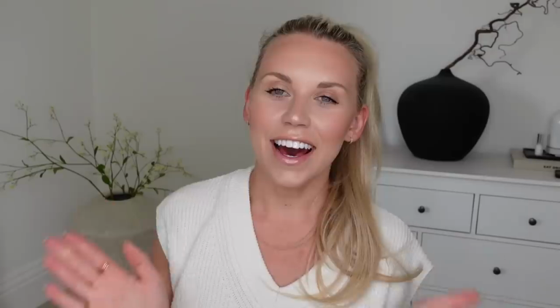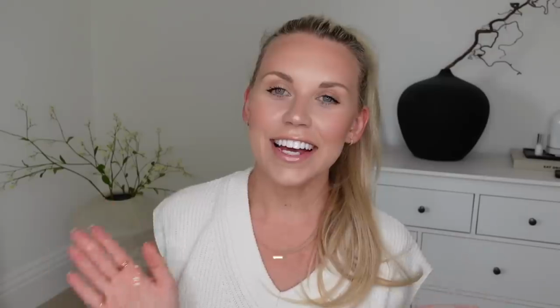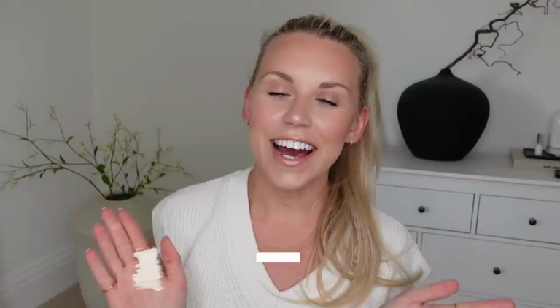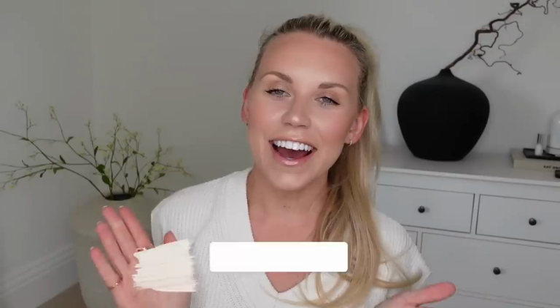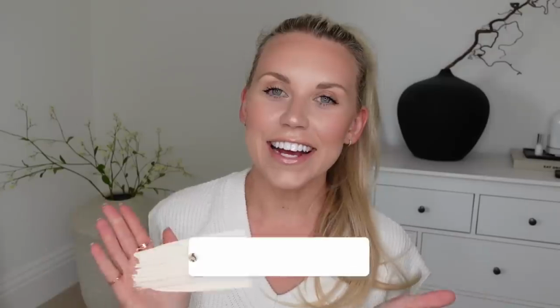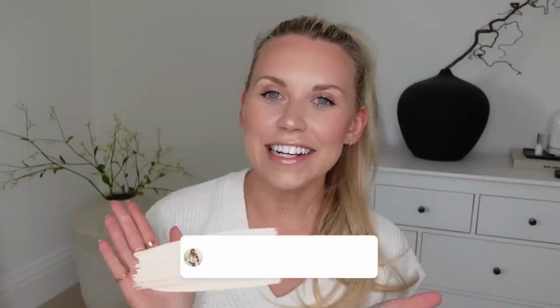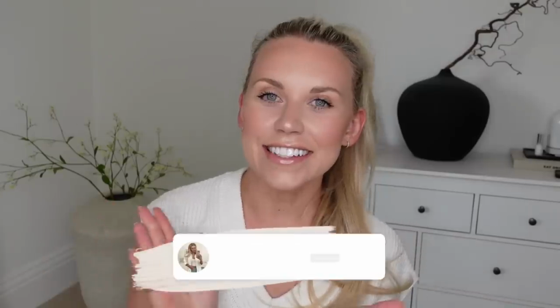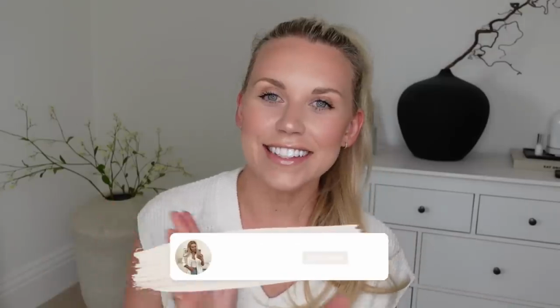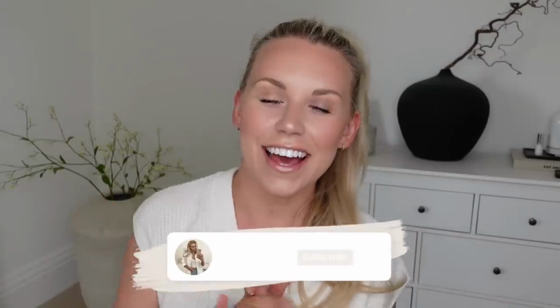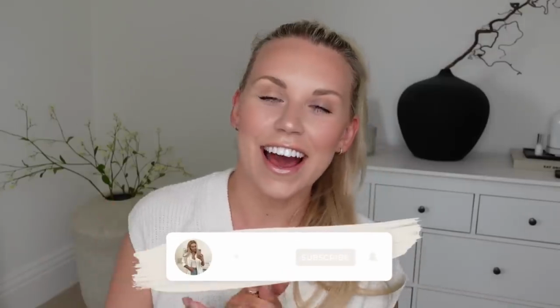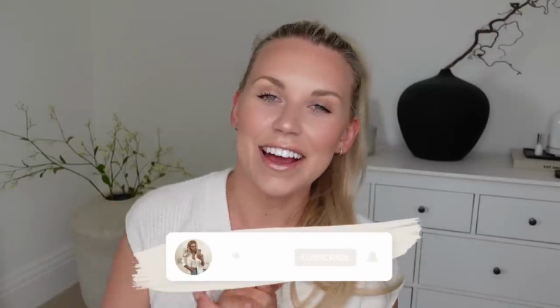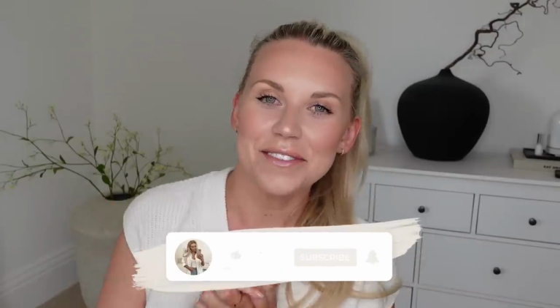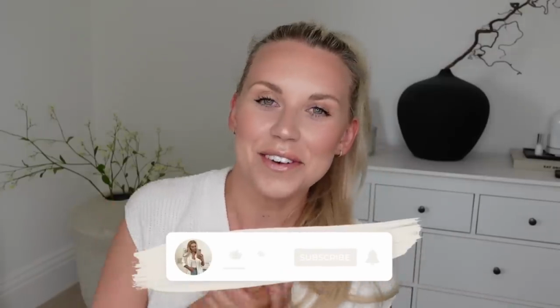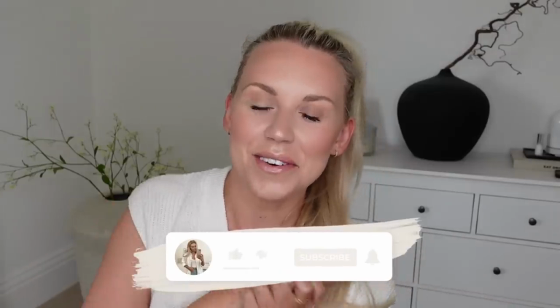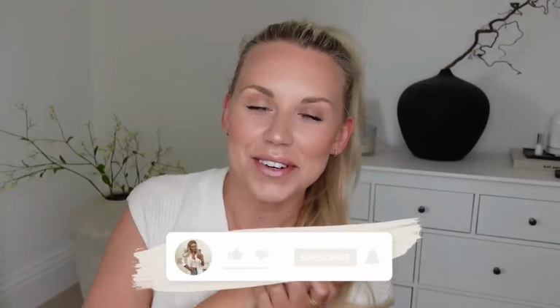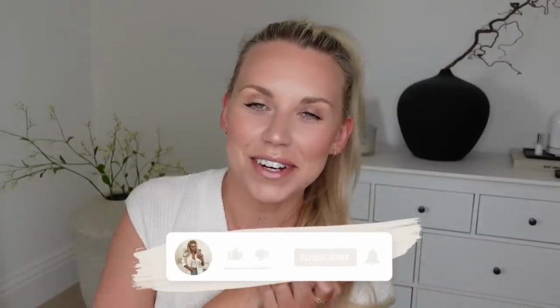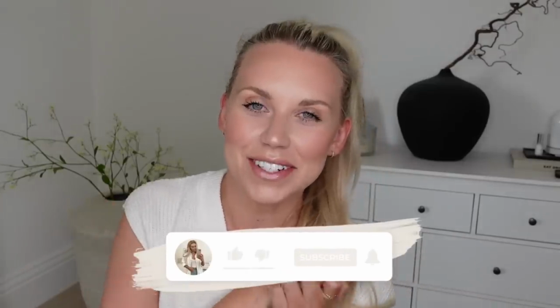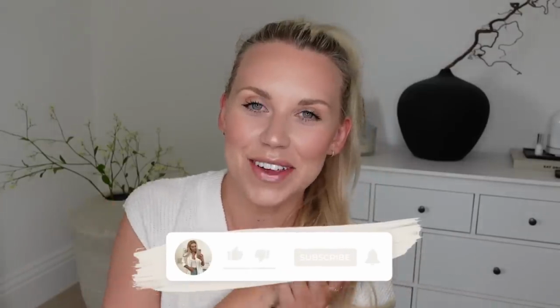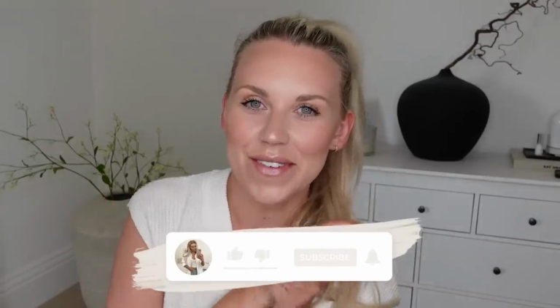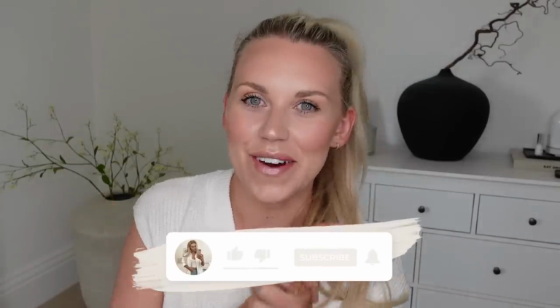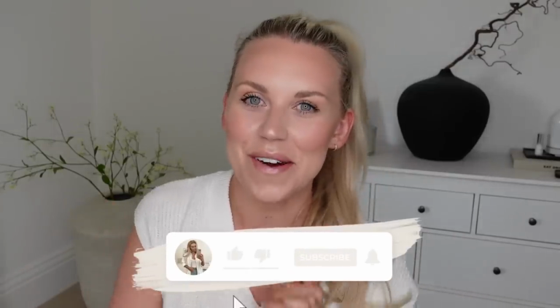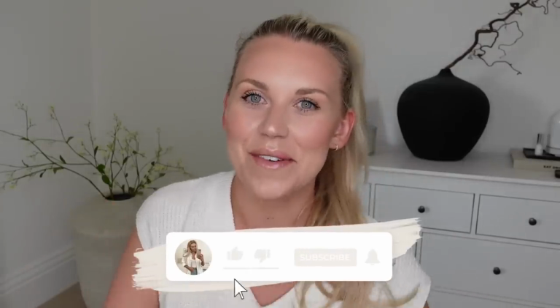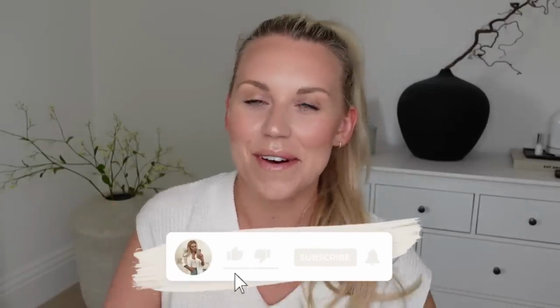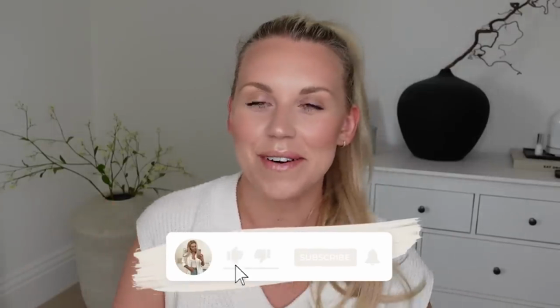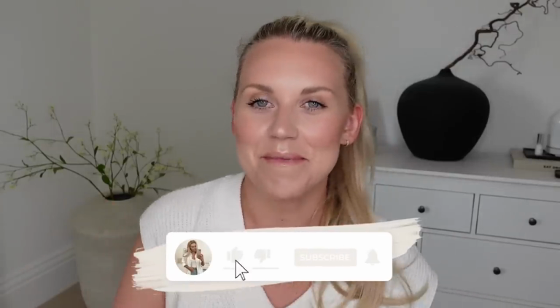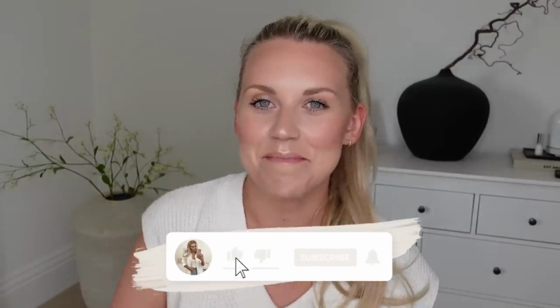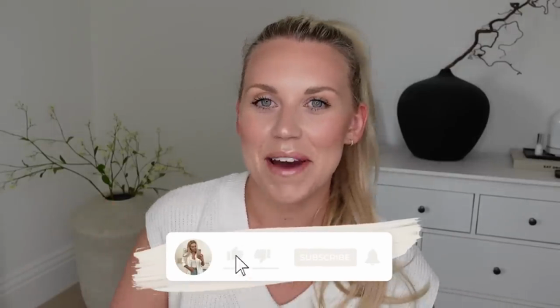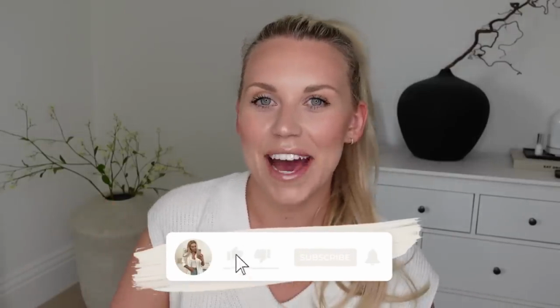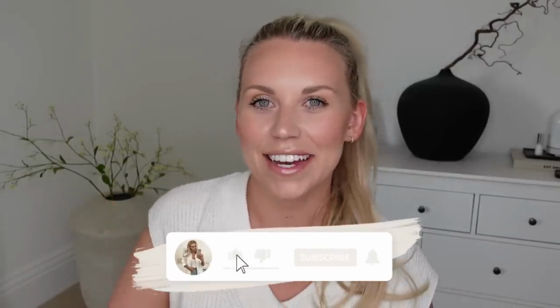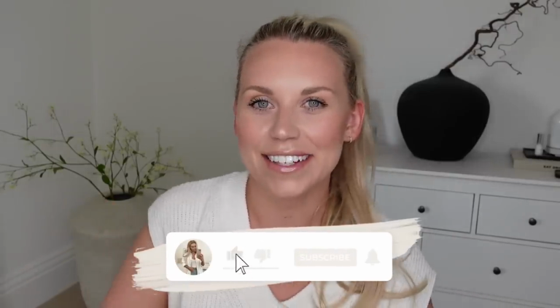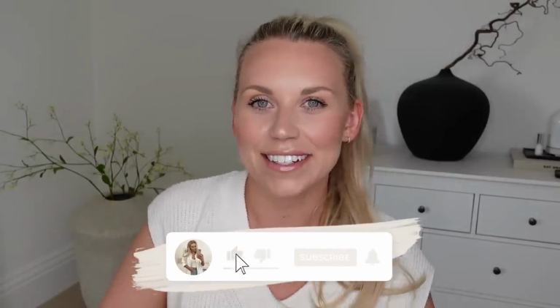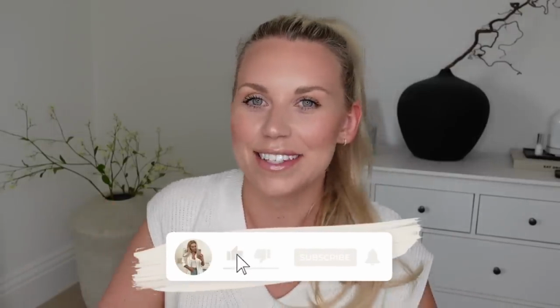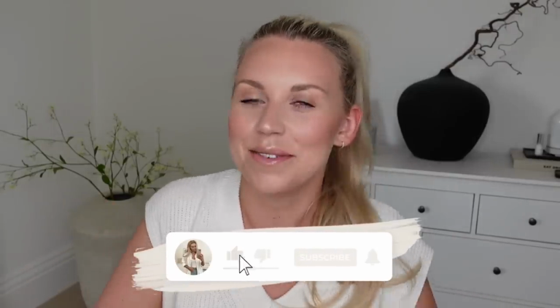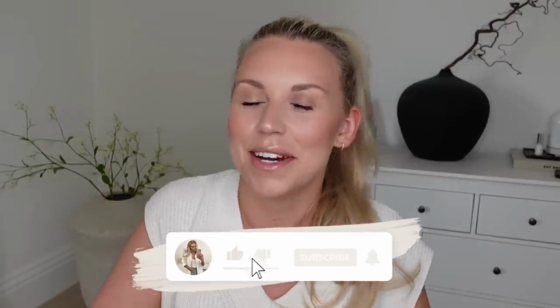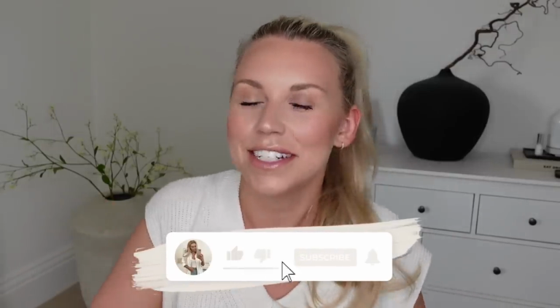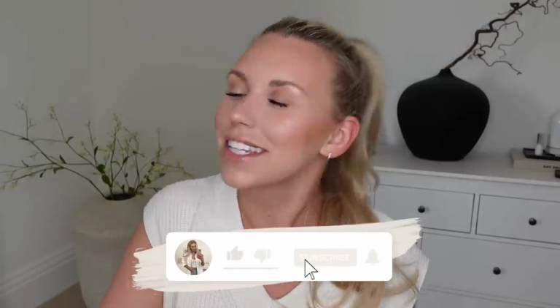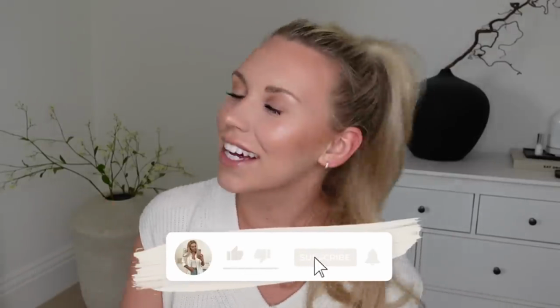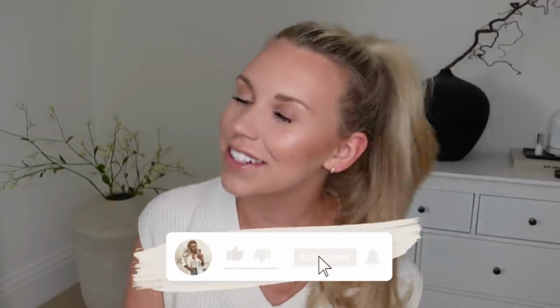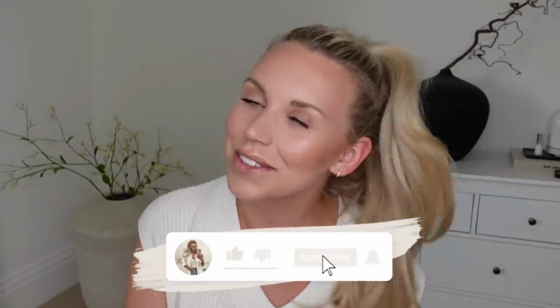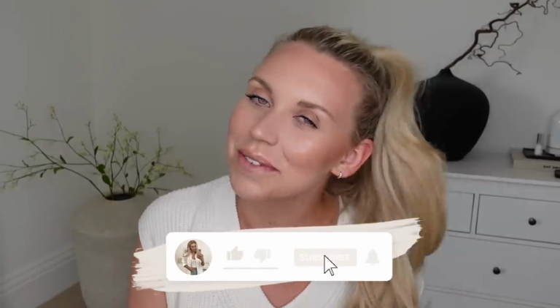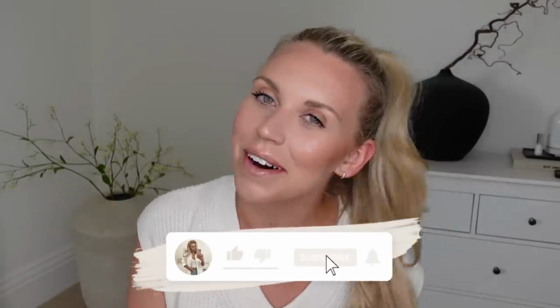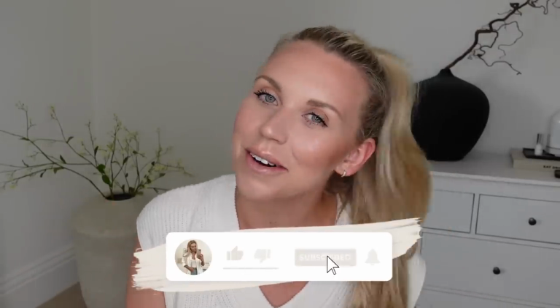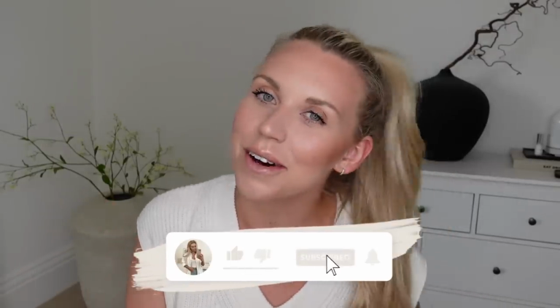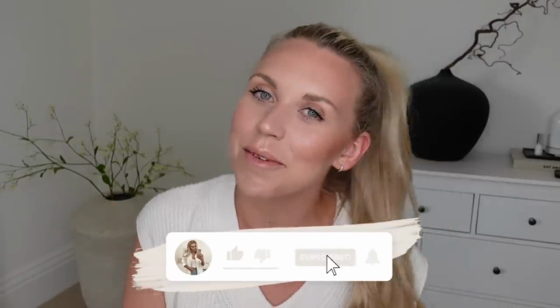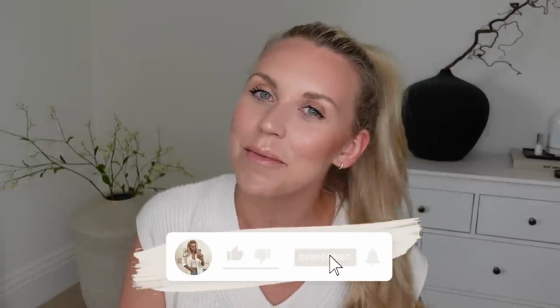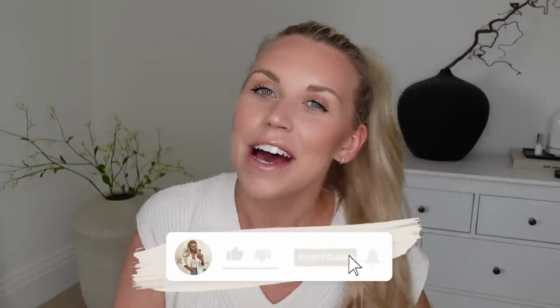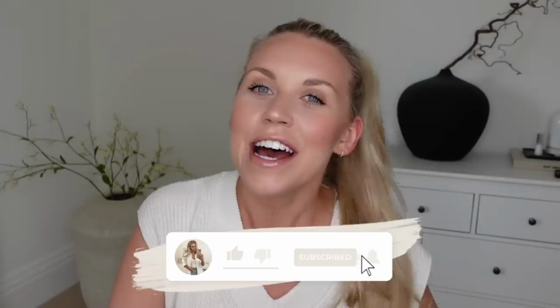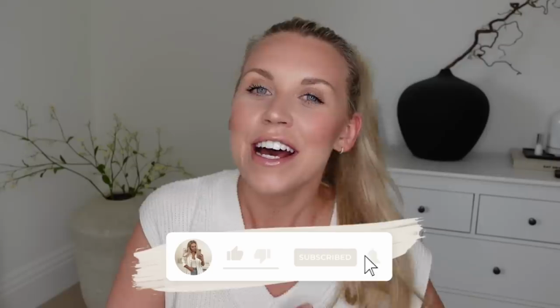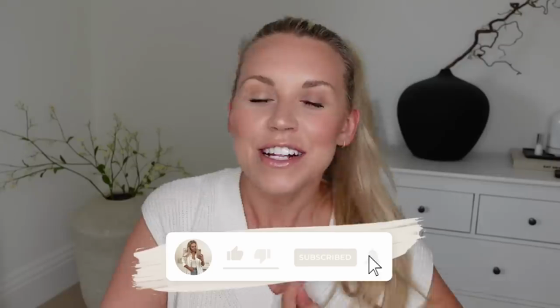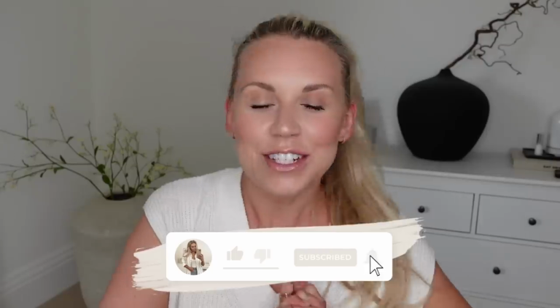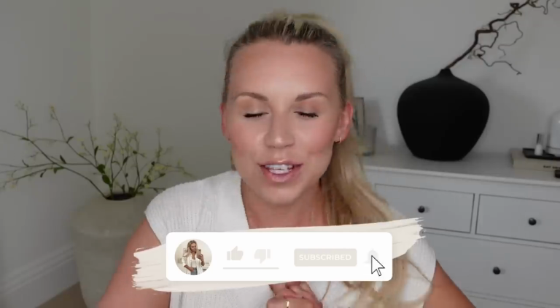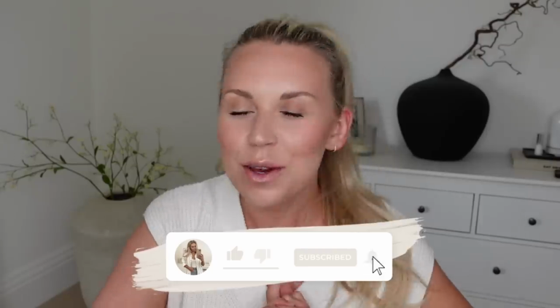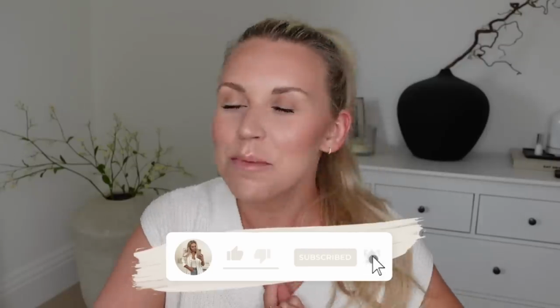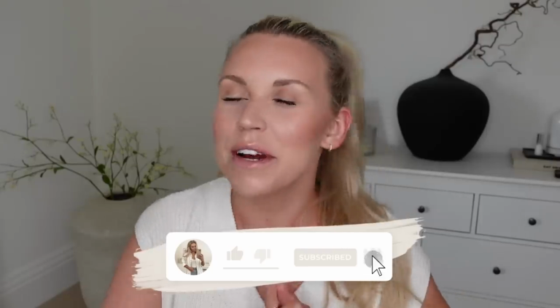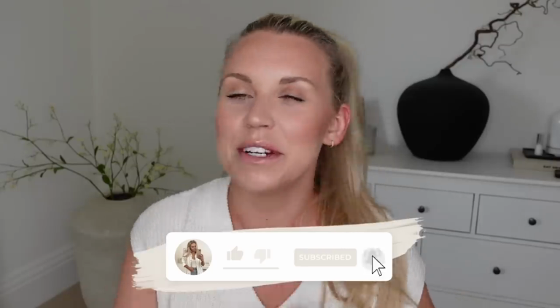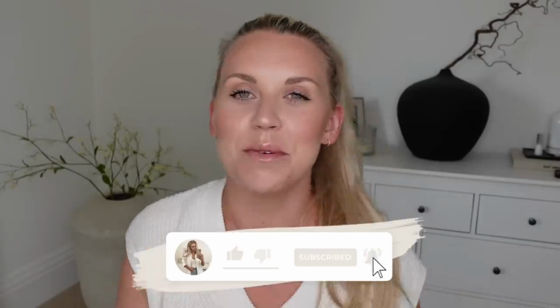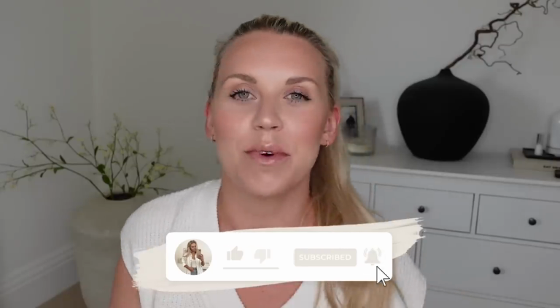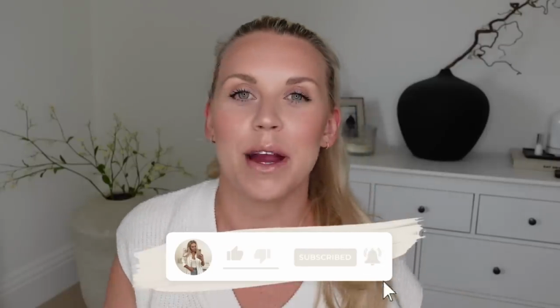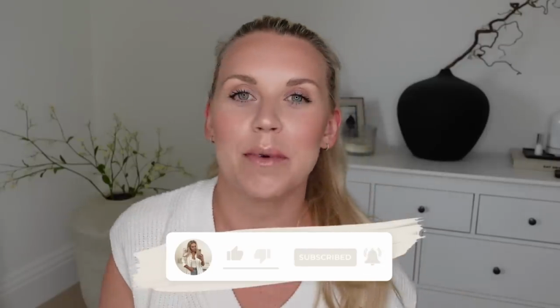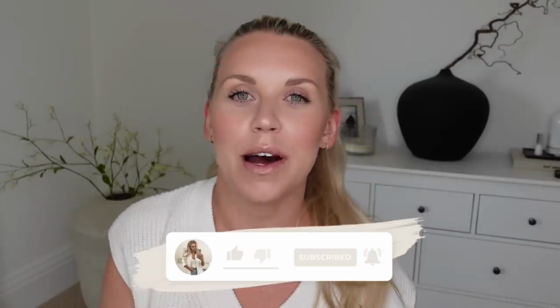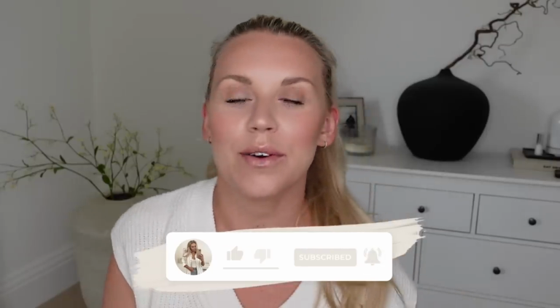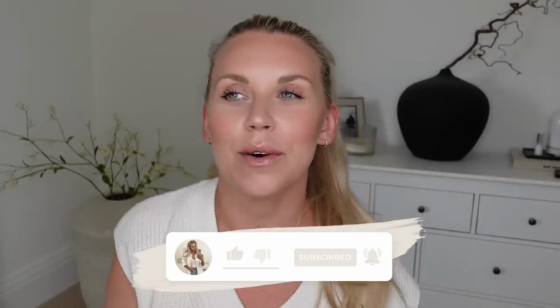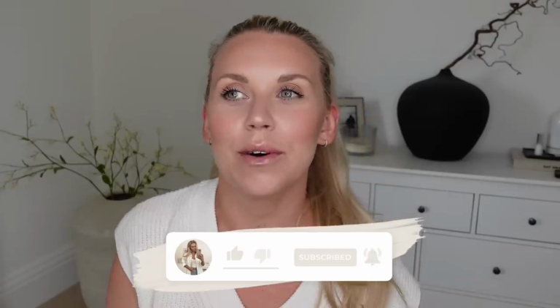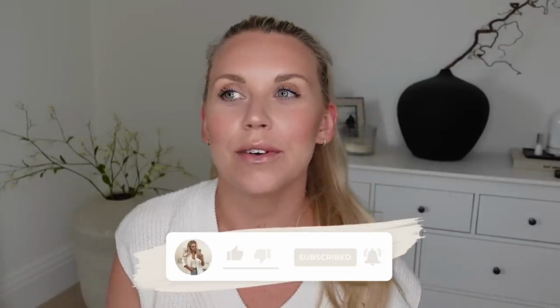Hi guys, I hope you're all doing well. Welcome back to my channel. Welcome to a brand new Primark haul.